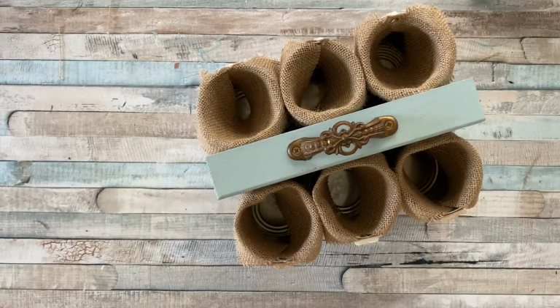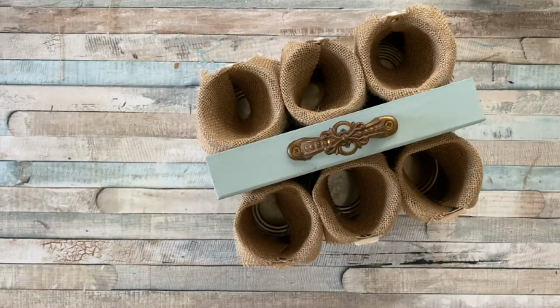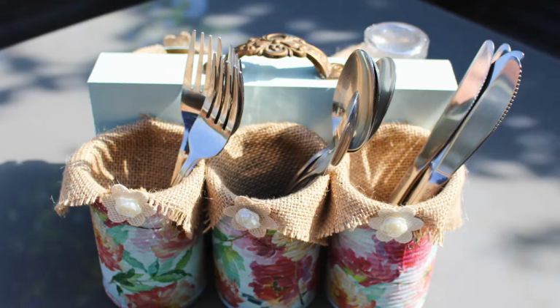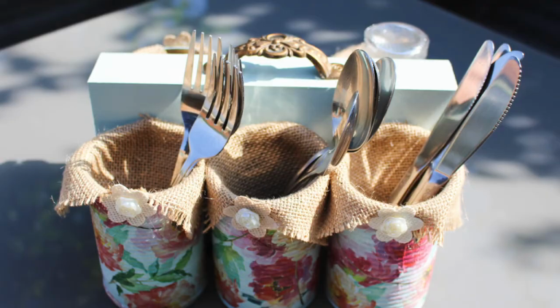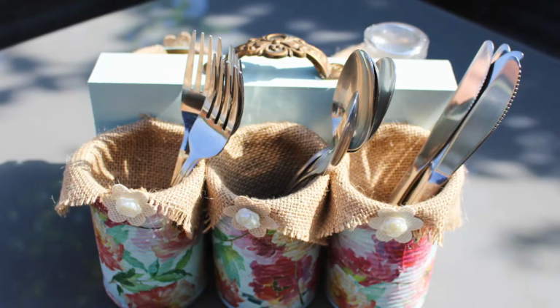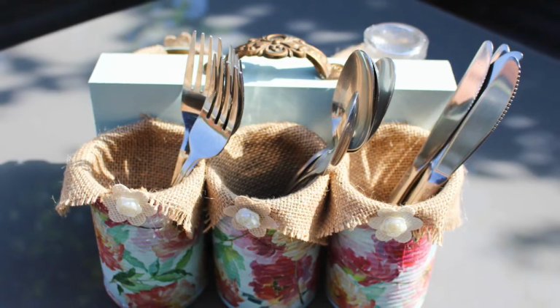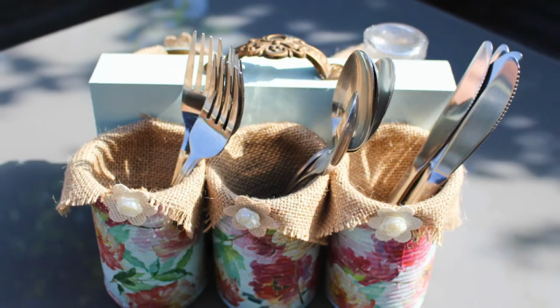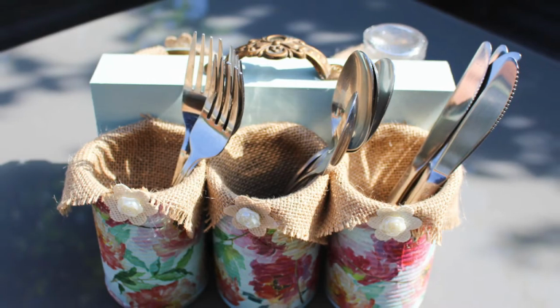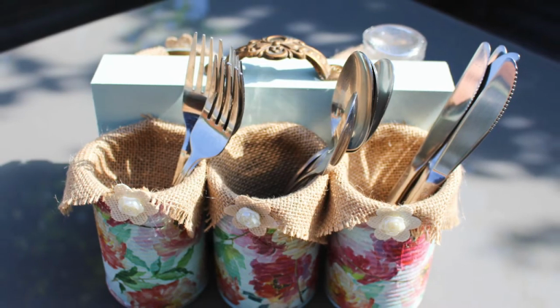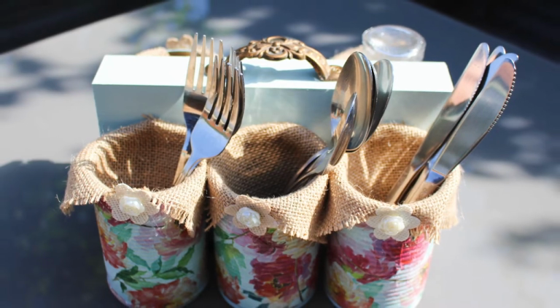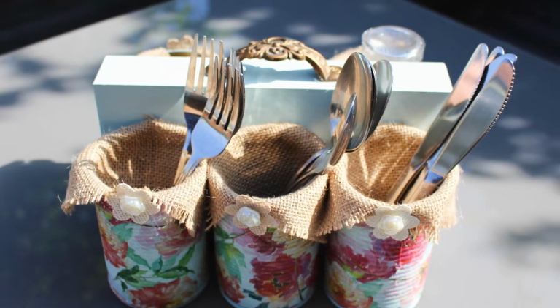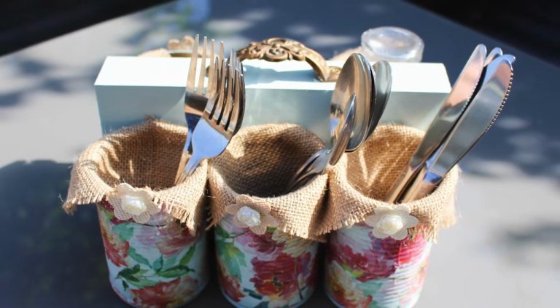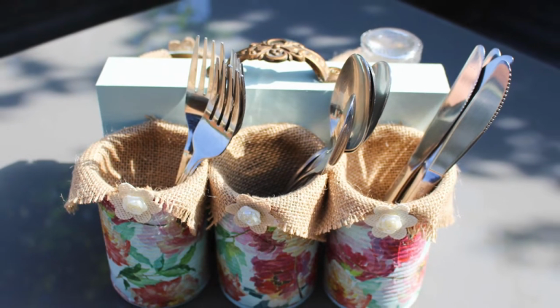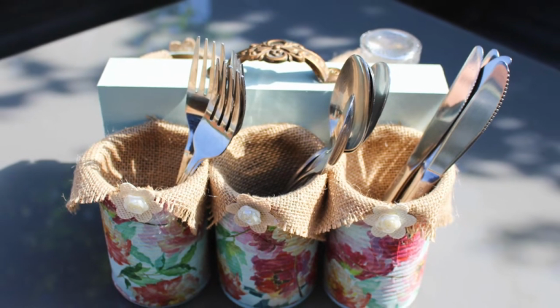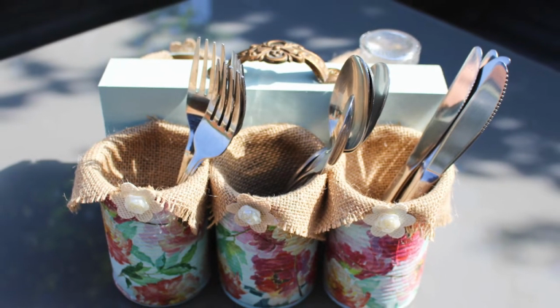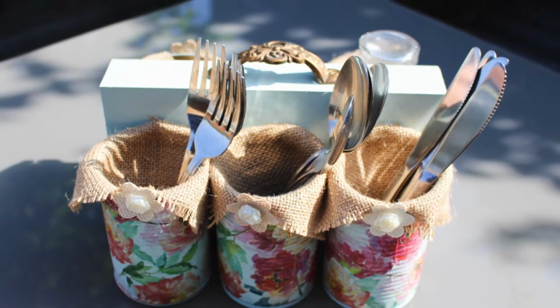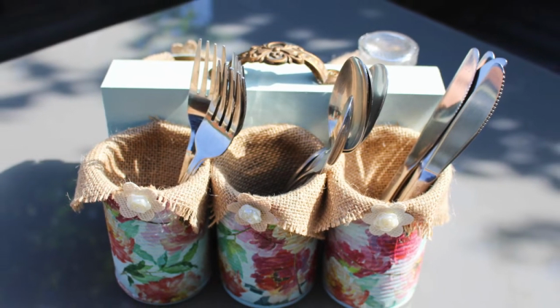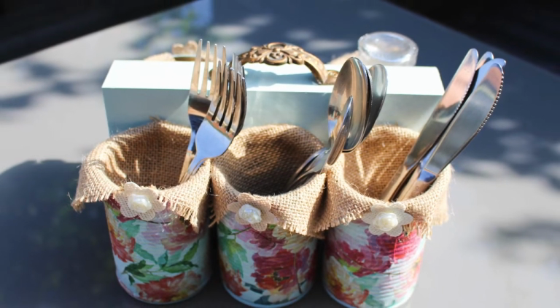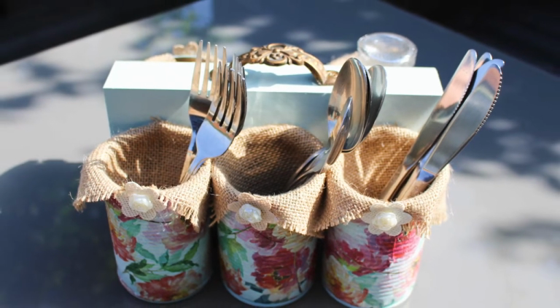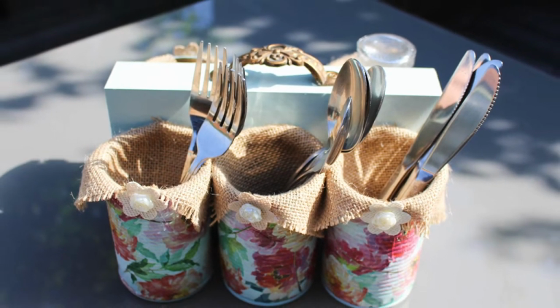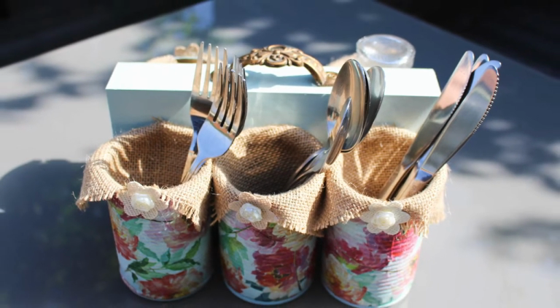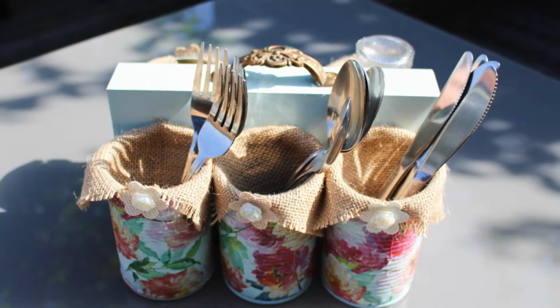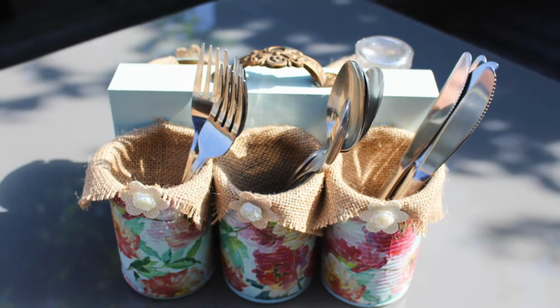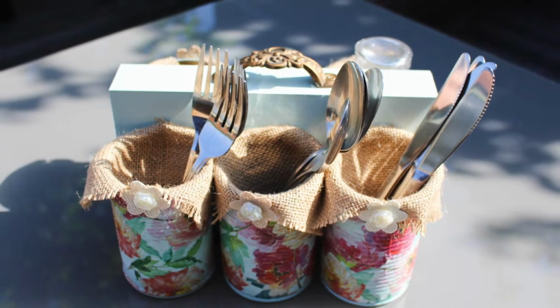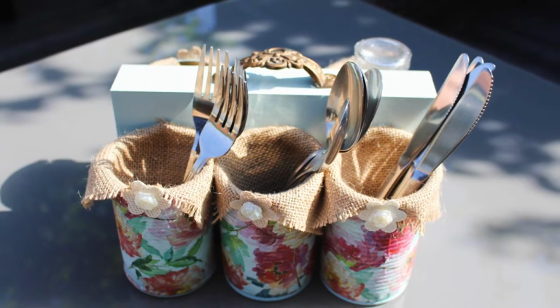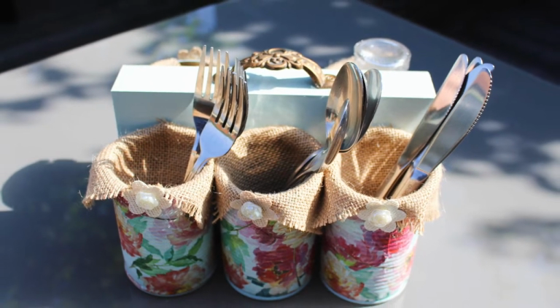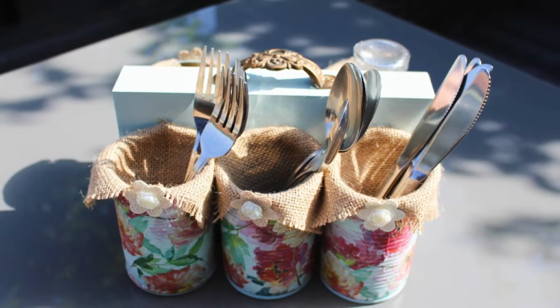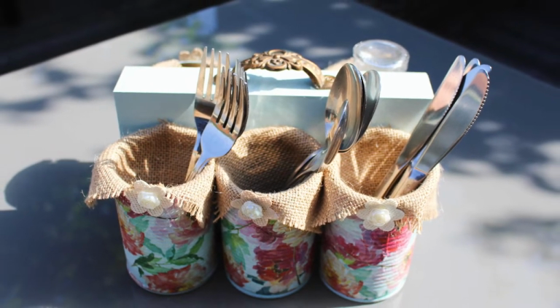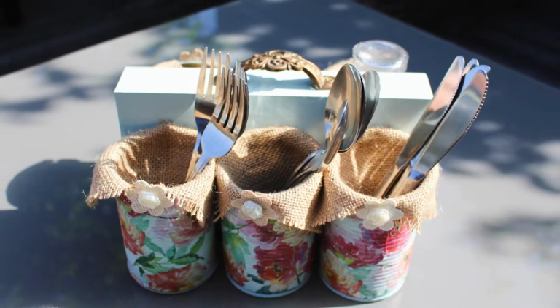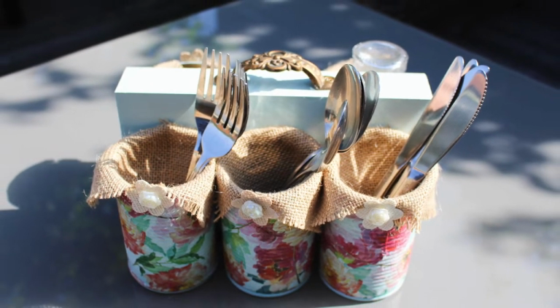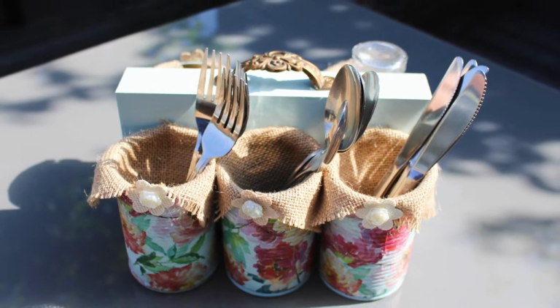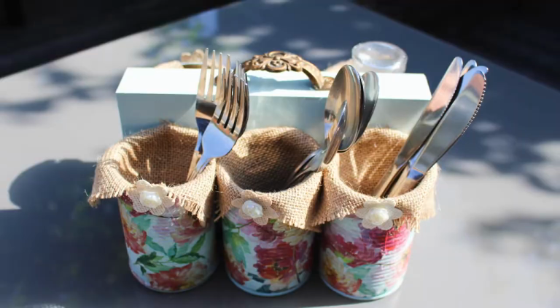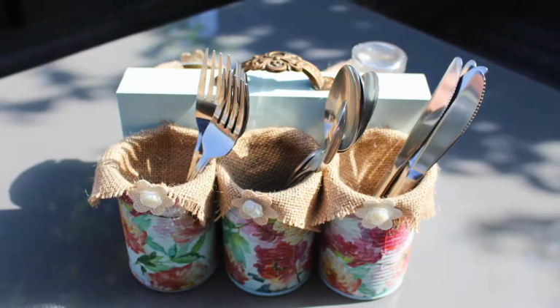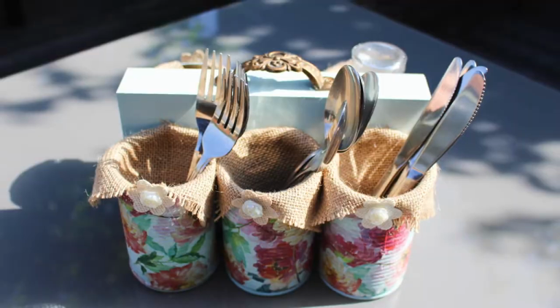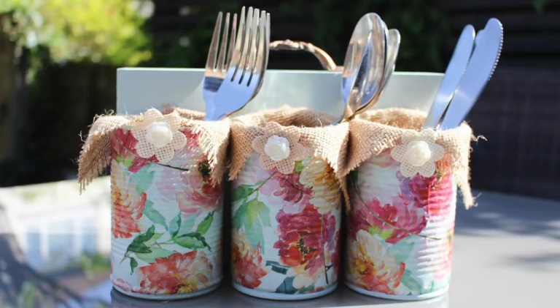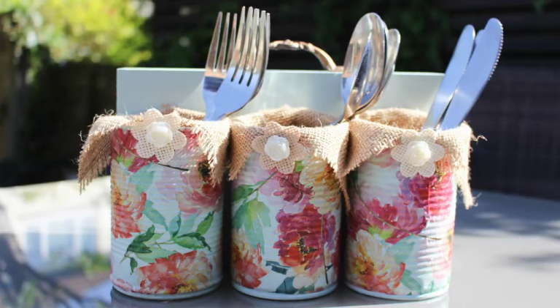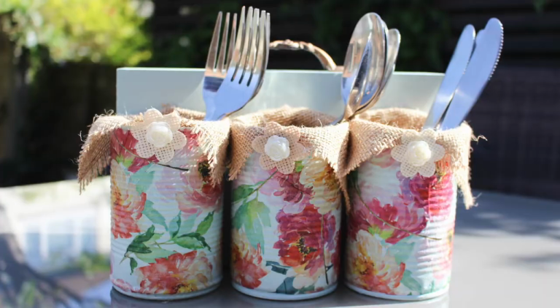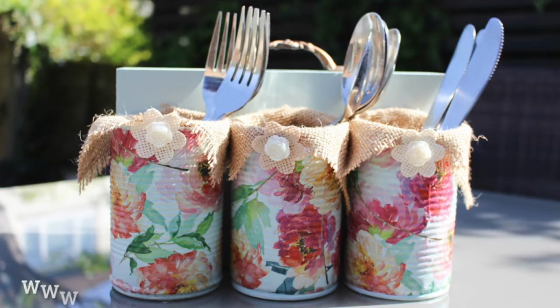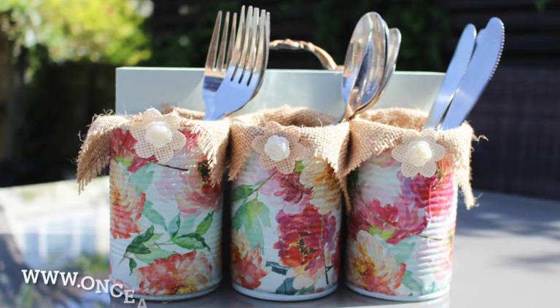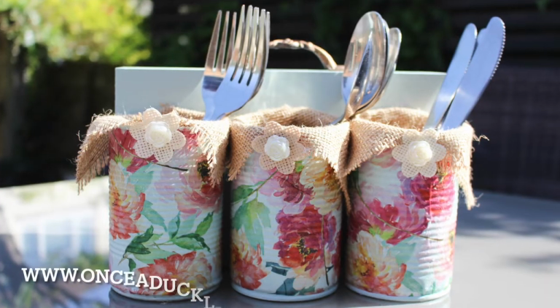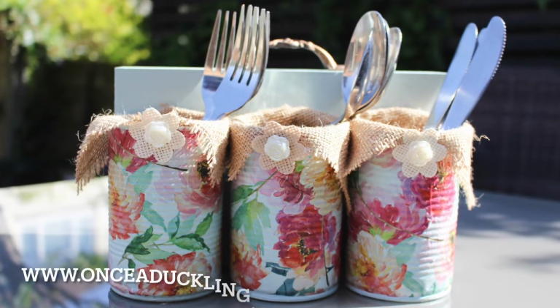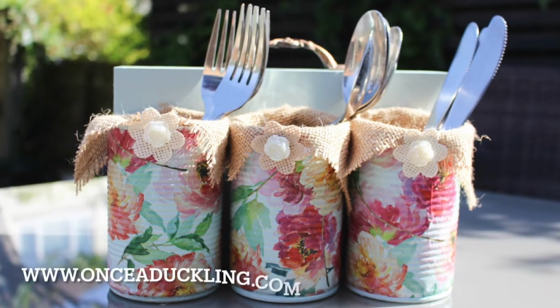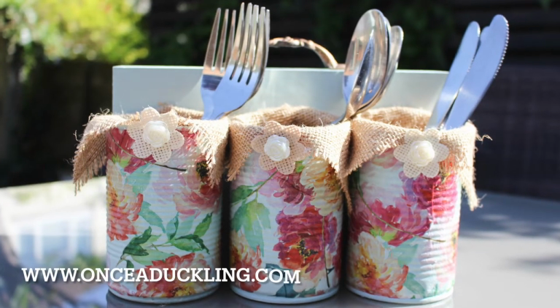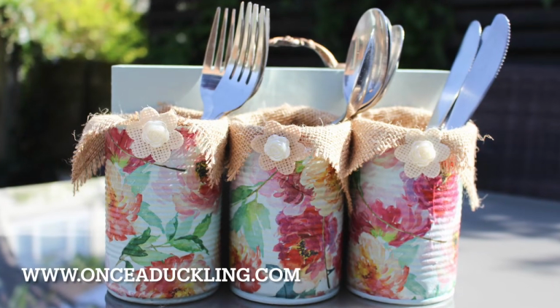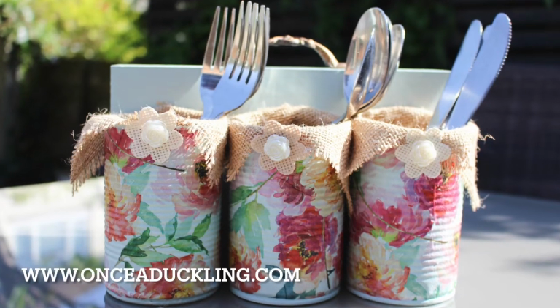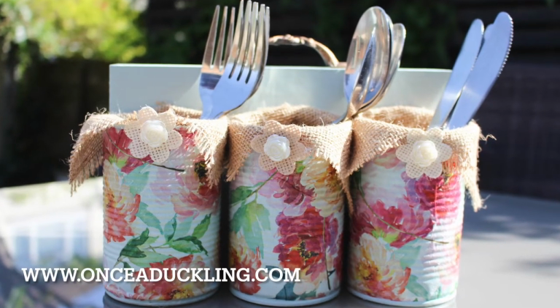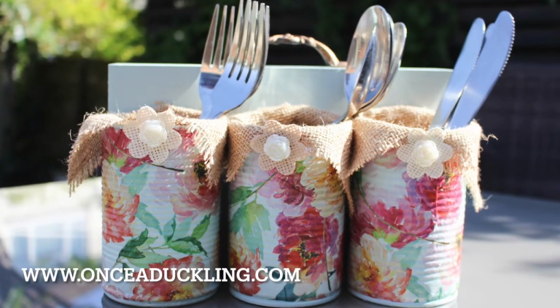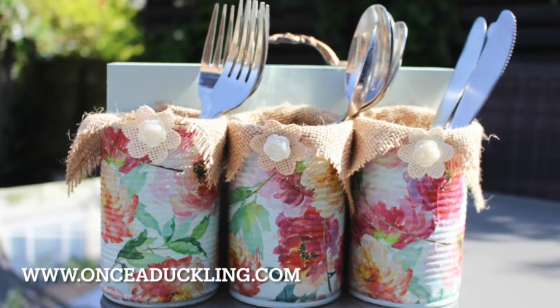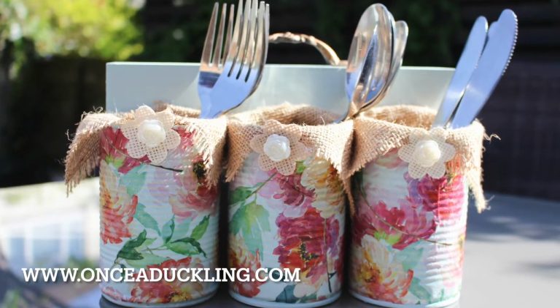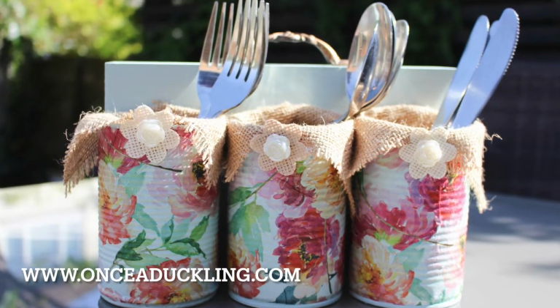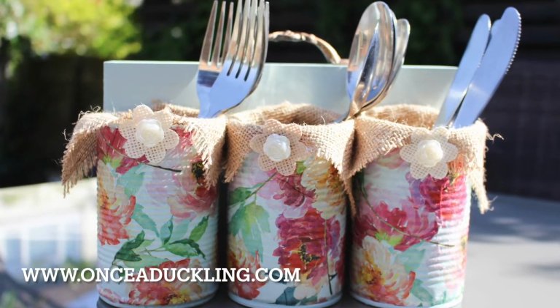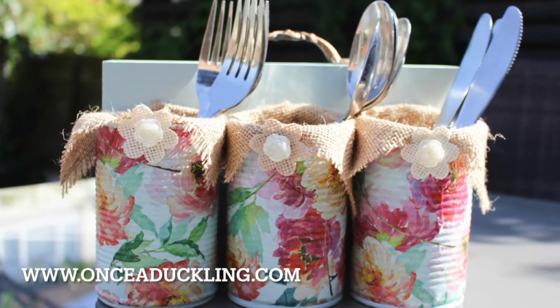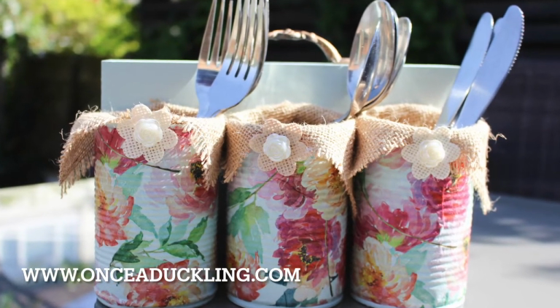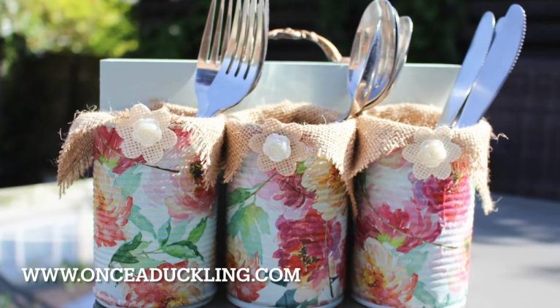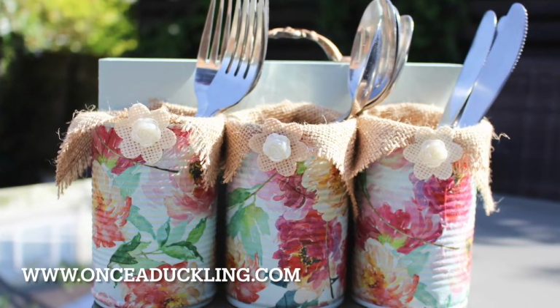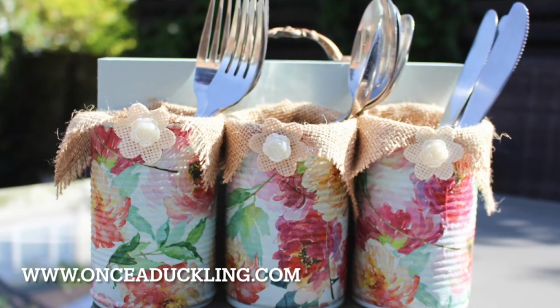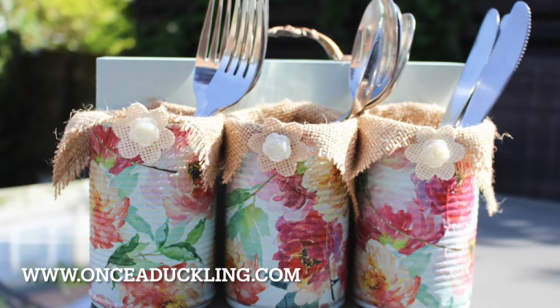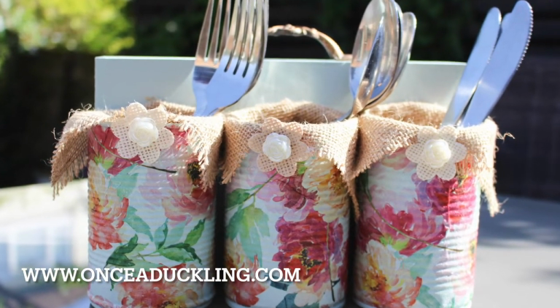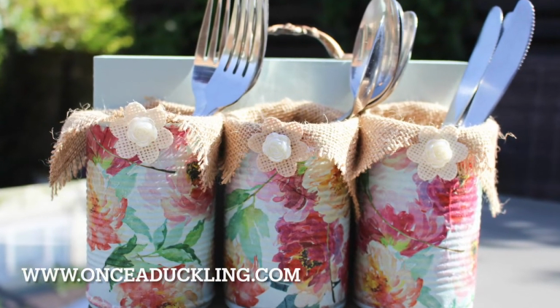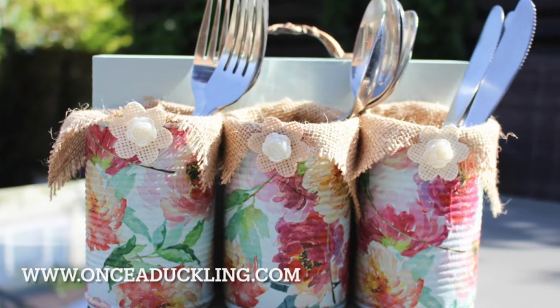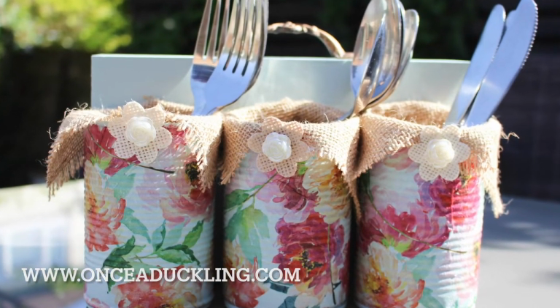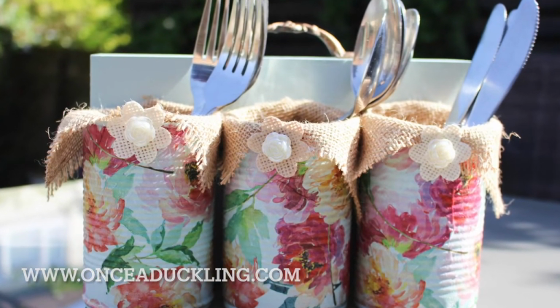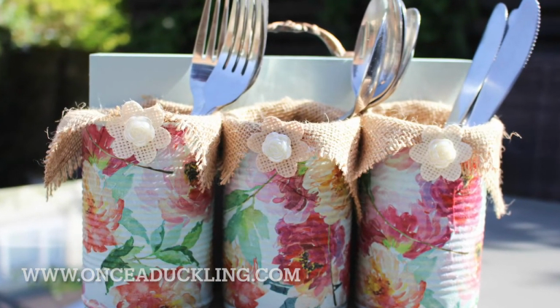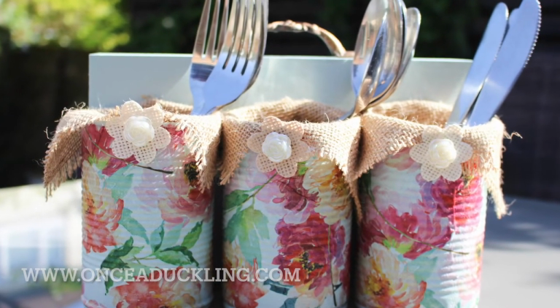And that is it, all done. I hope you enjoyed this project. For more inspiration, go and check me out at www.onceaduckling.com.